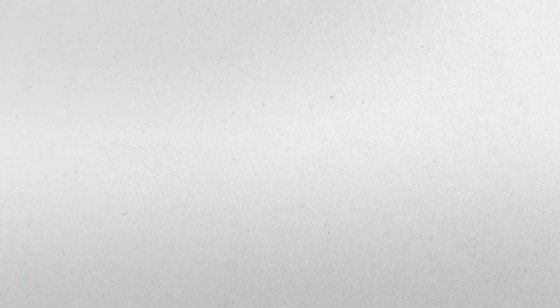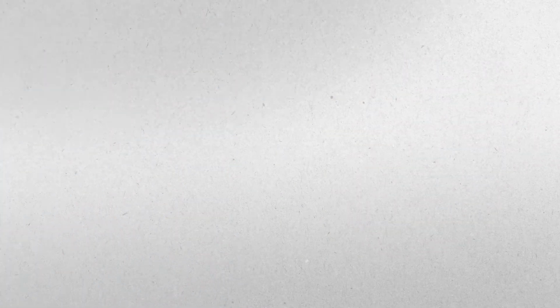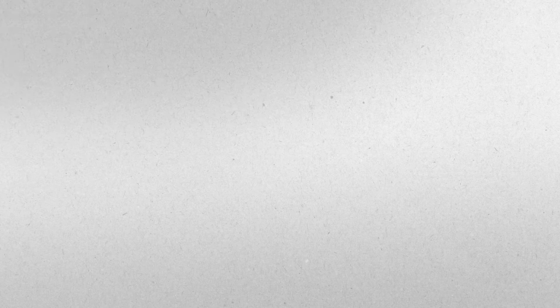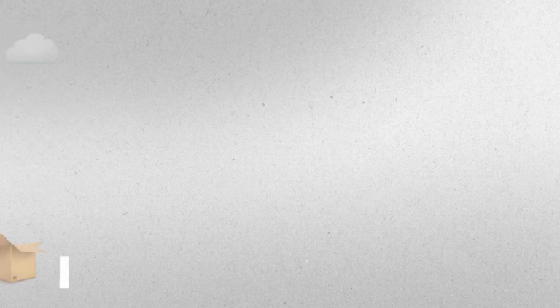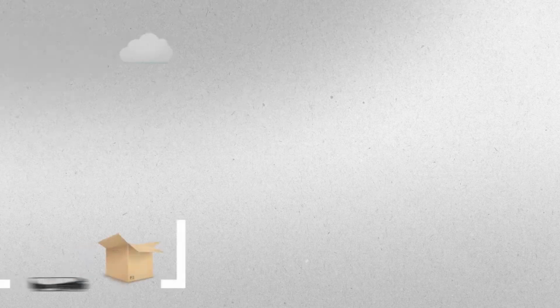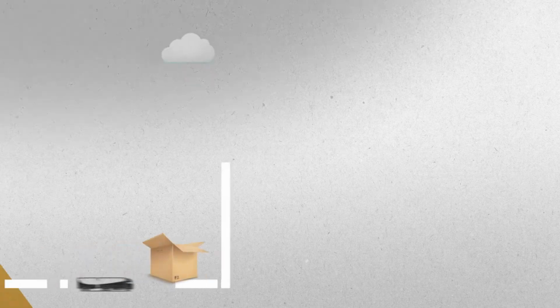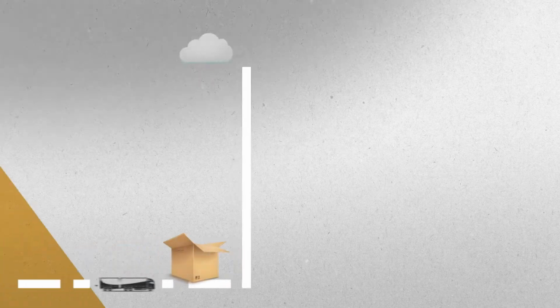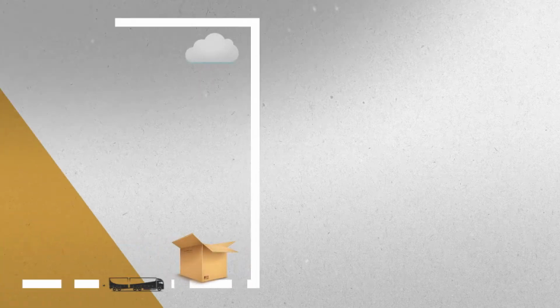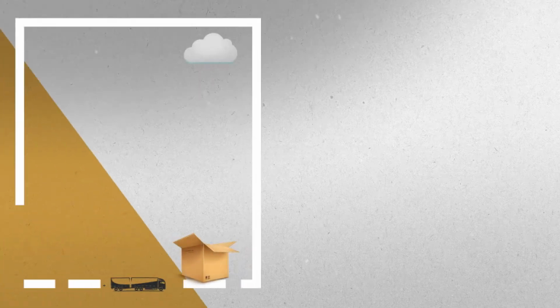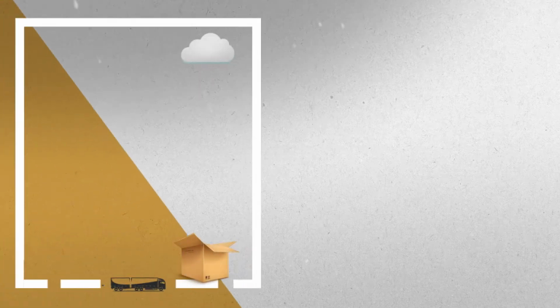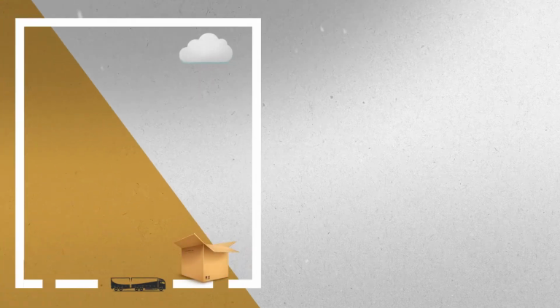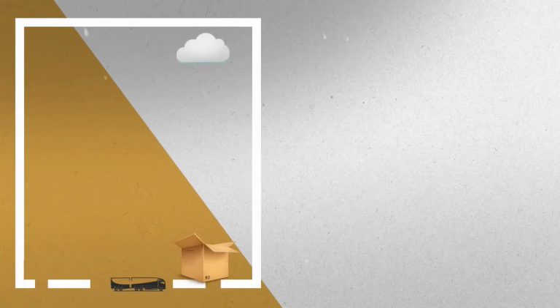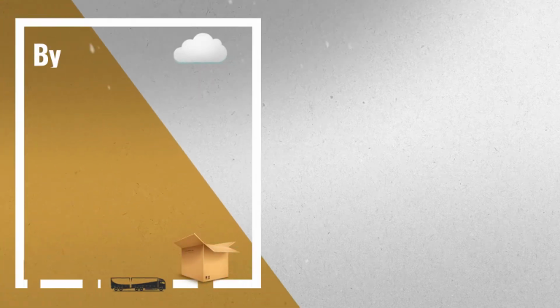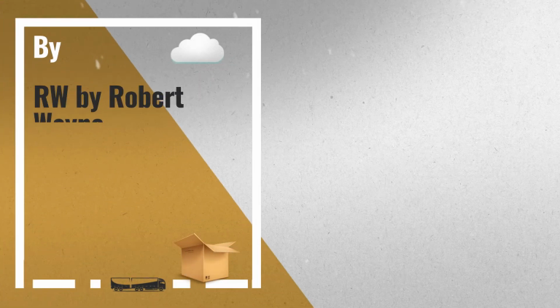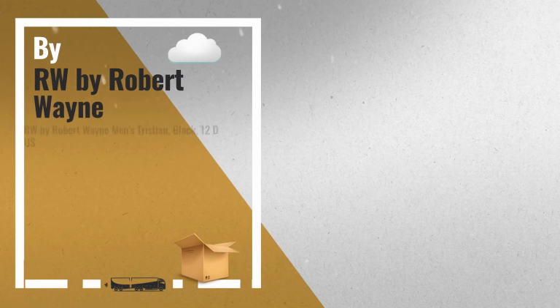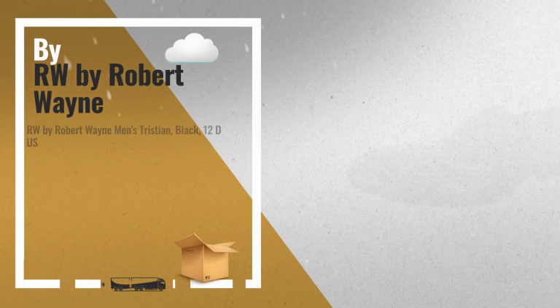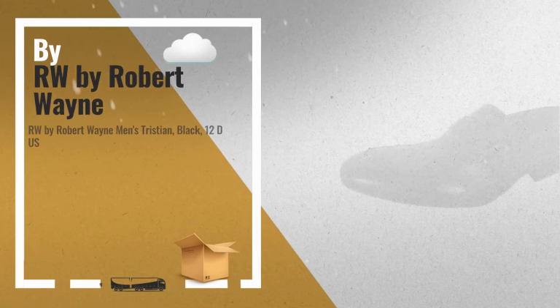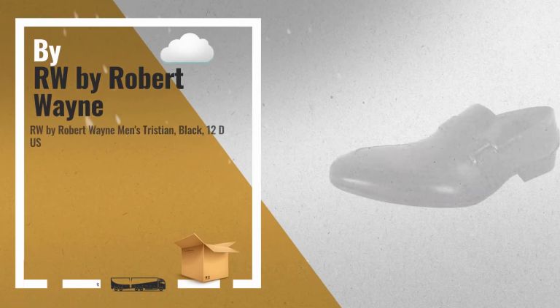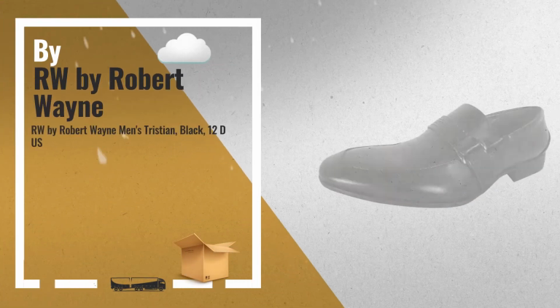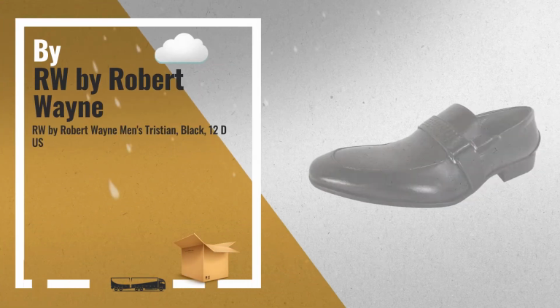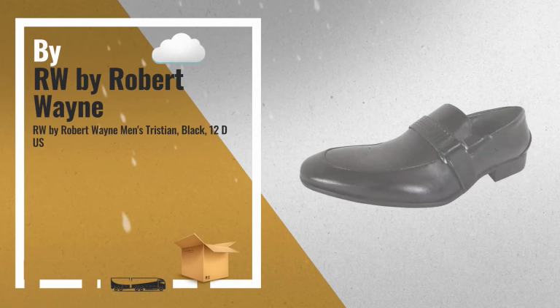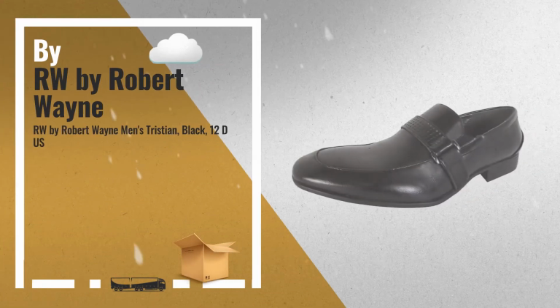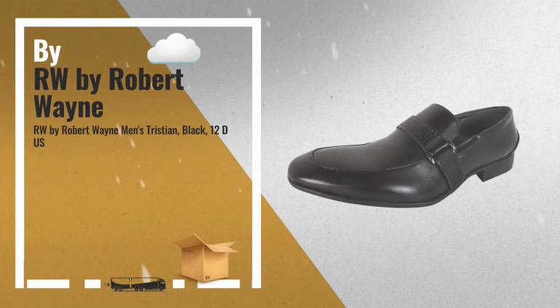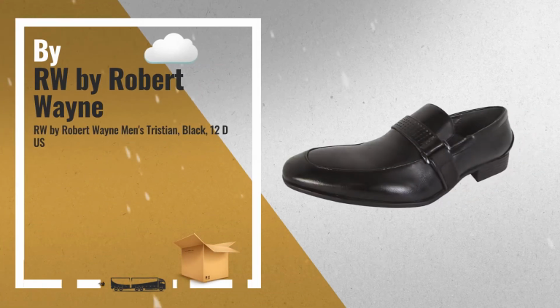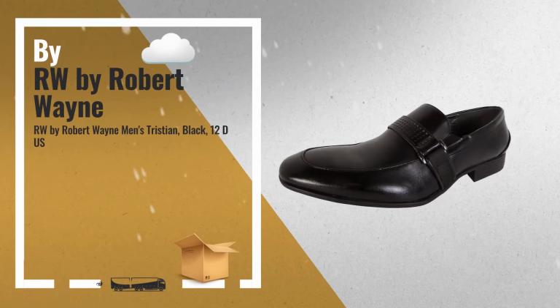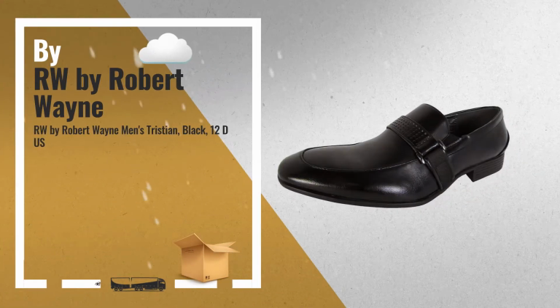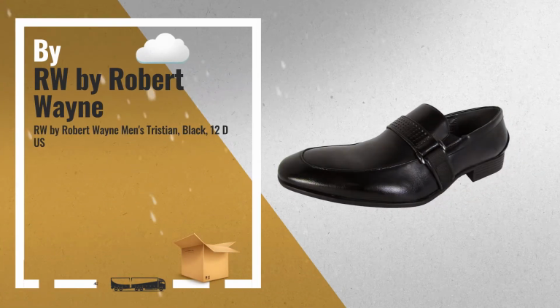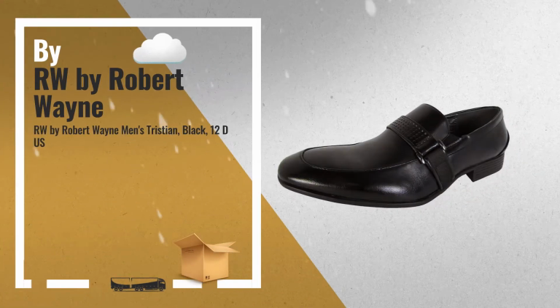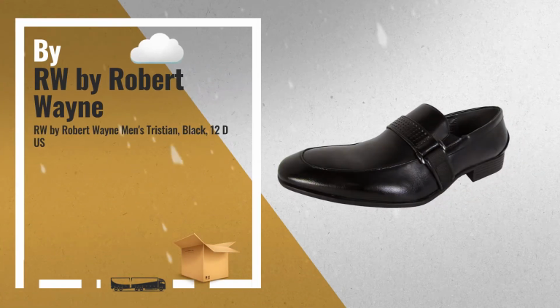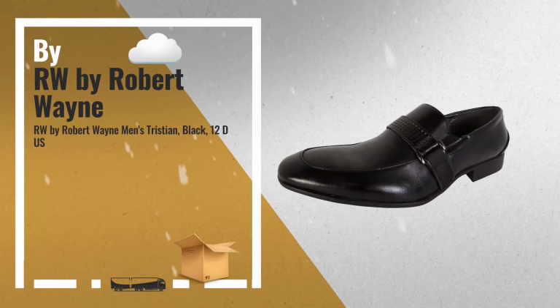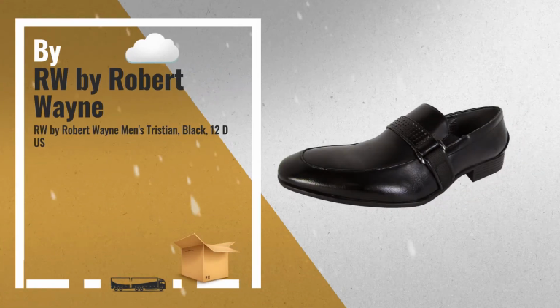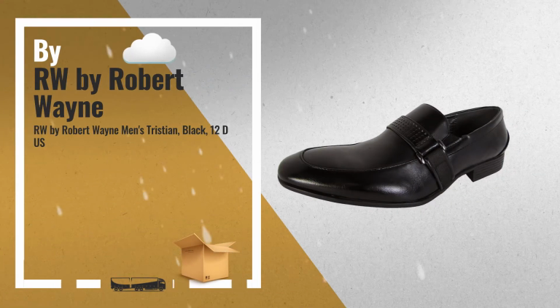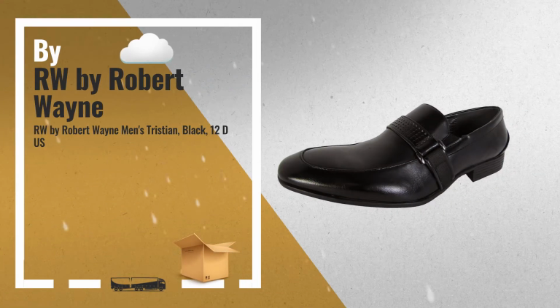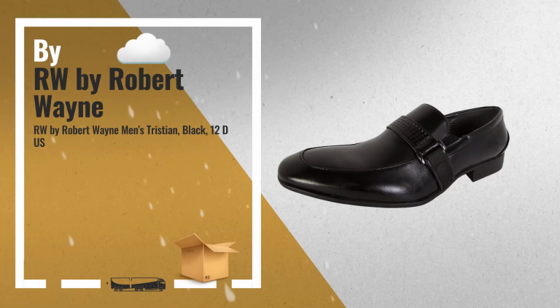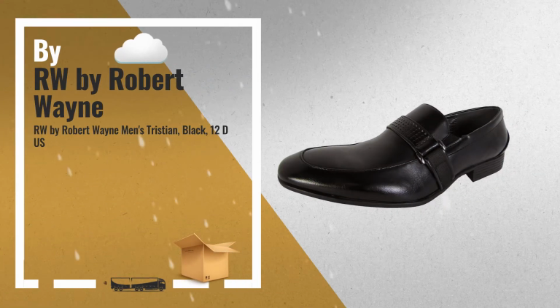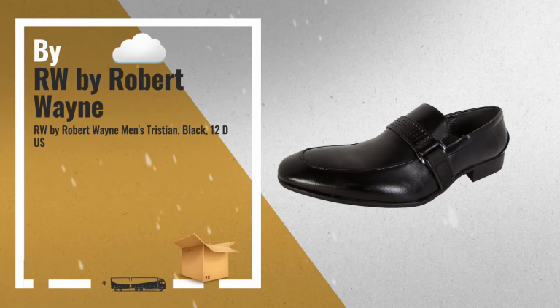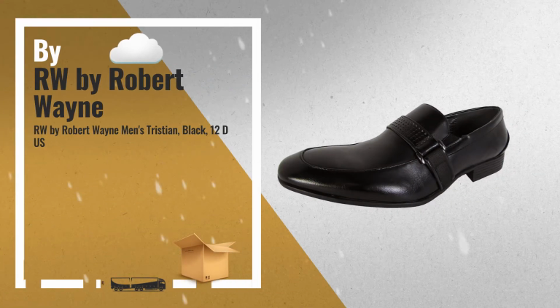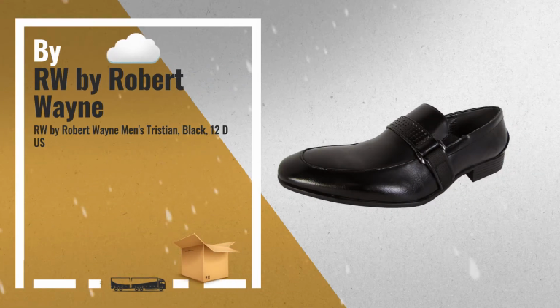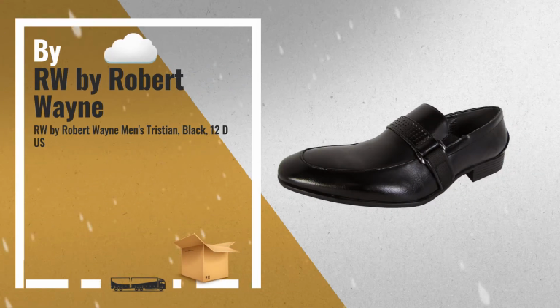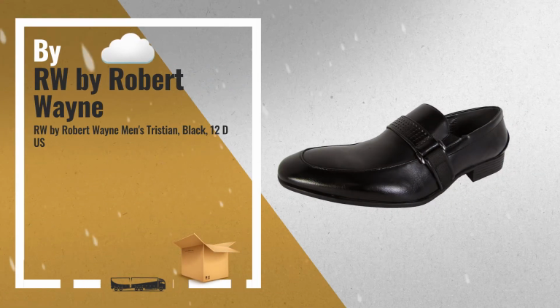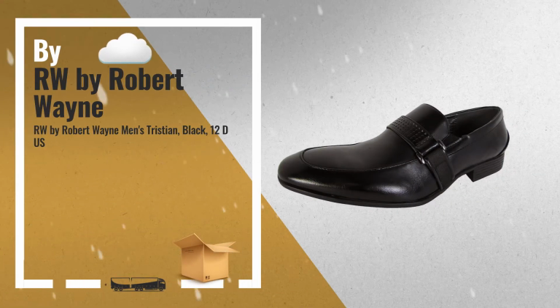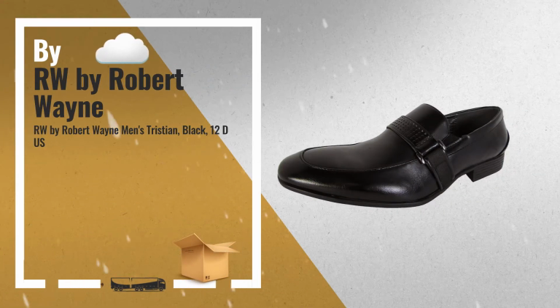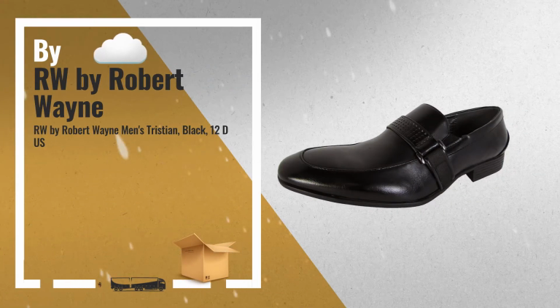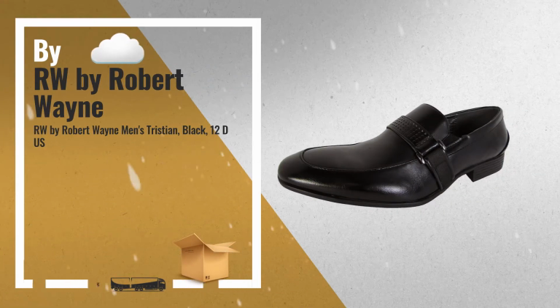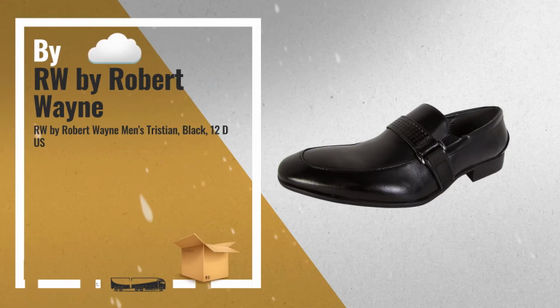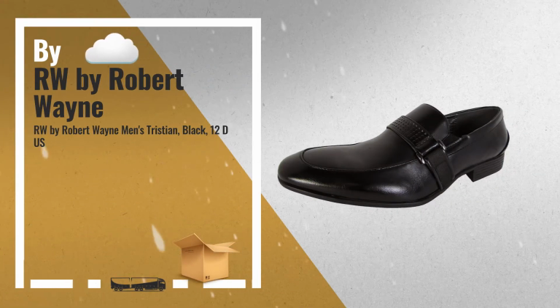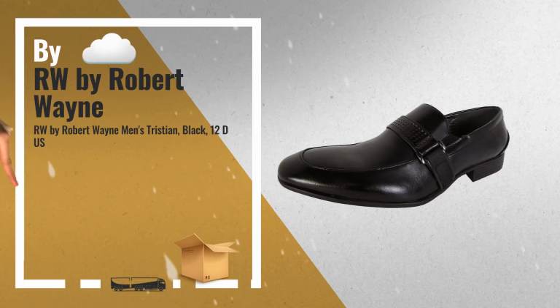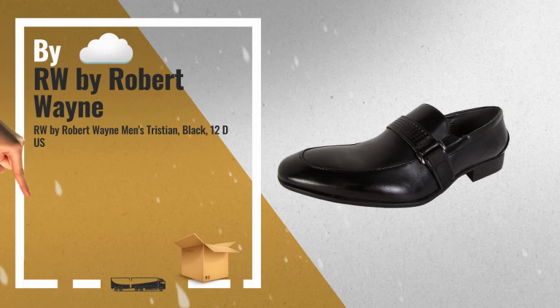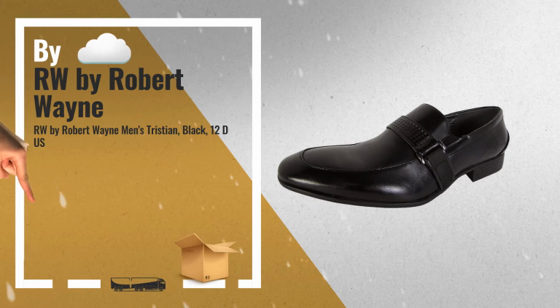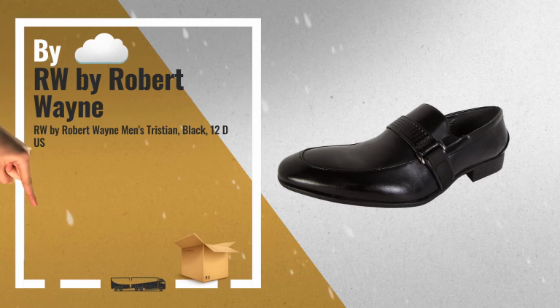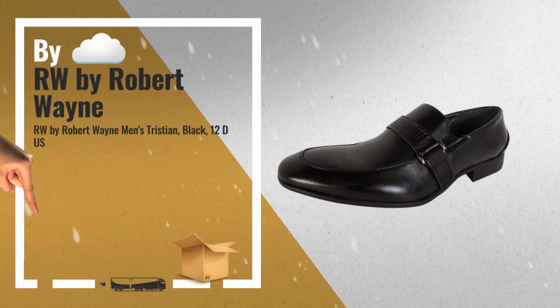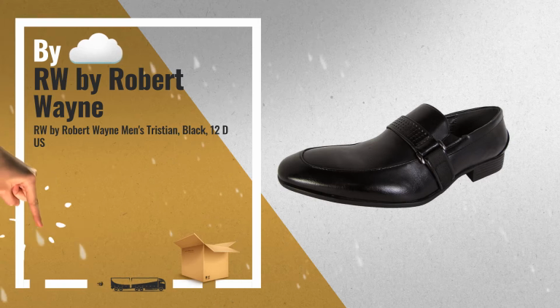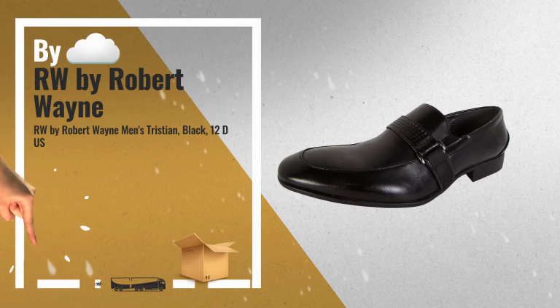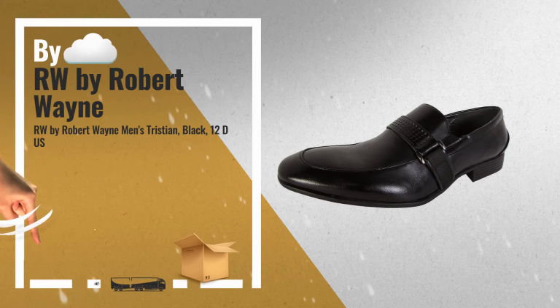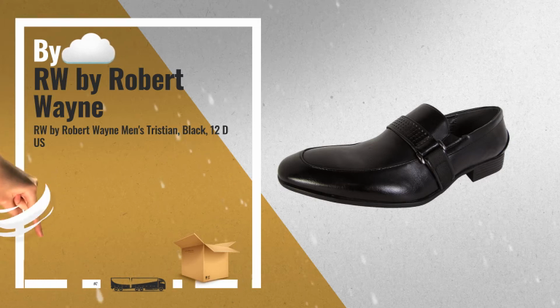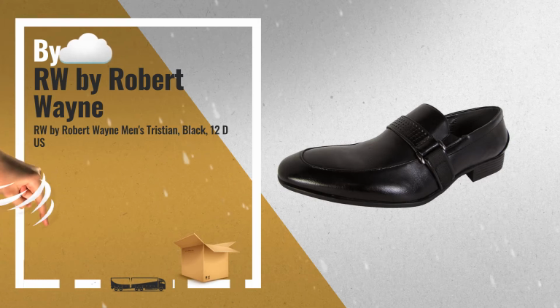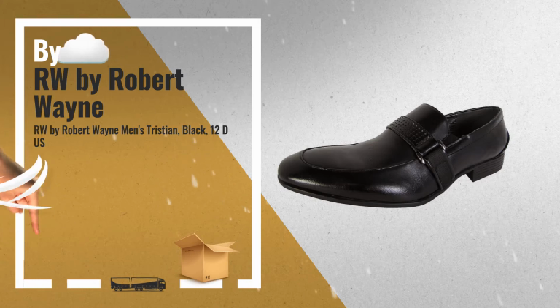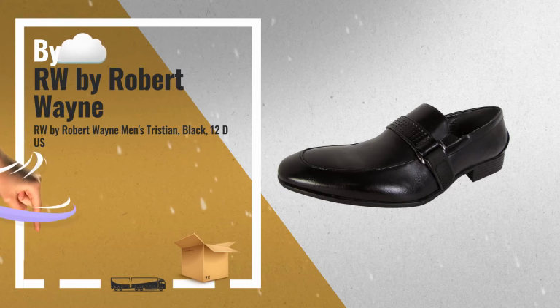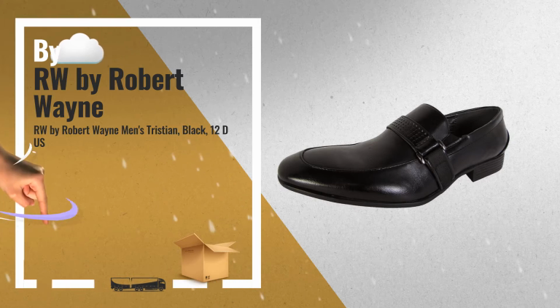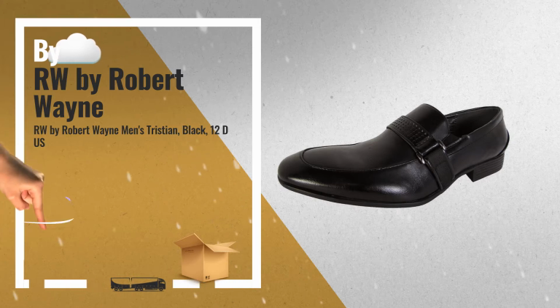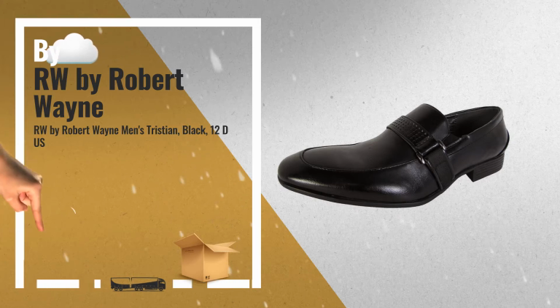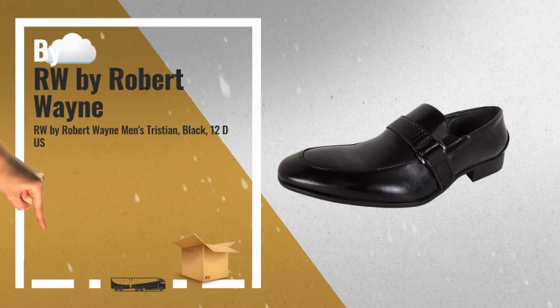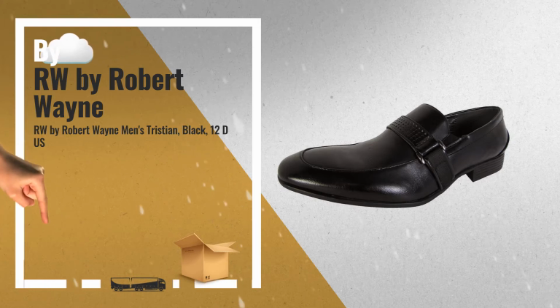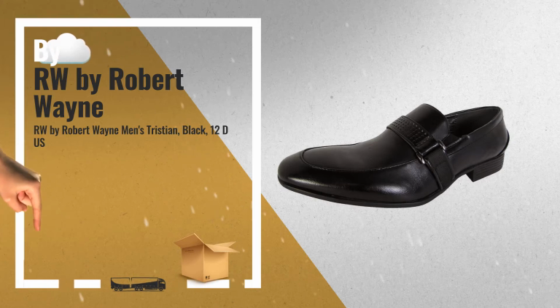Number 3: Black Friday deals are already here. Click this link below and get yours.